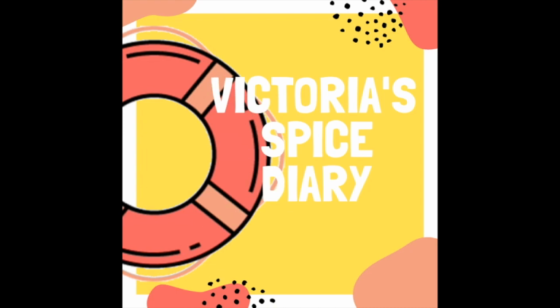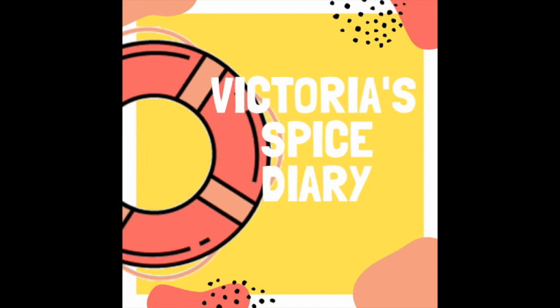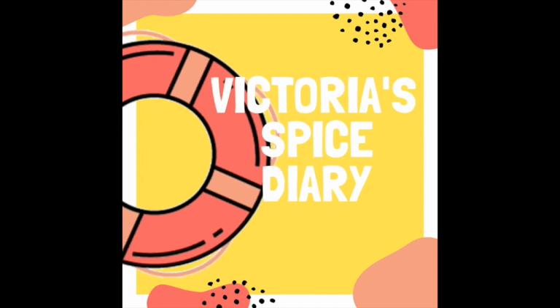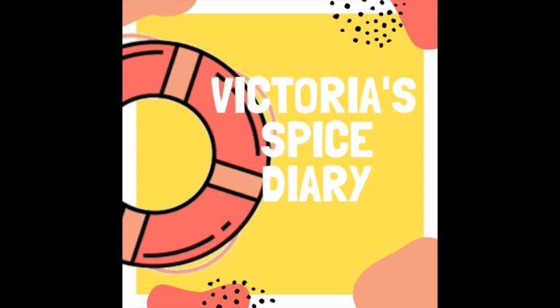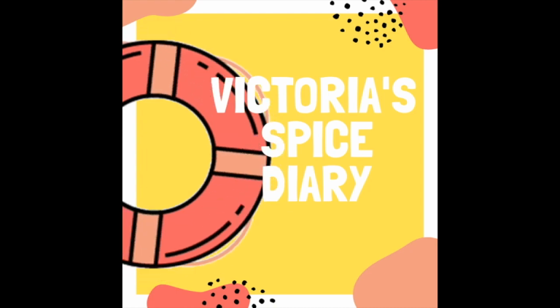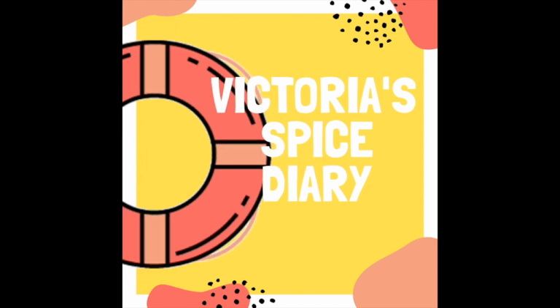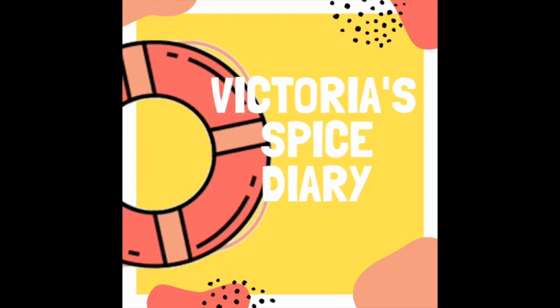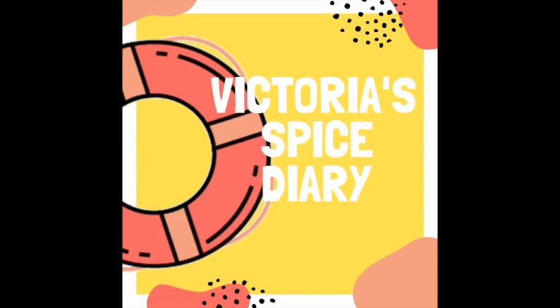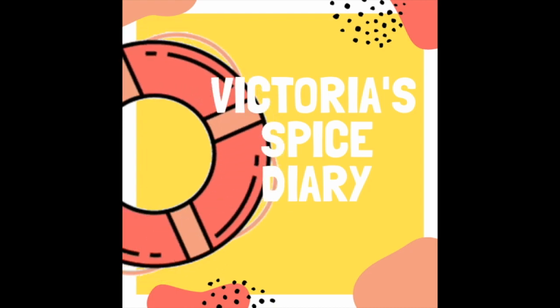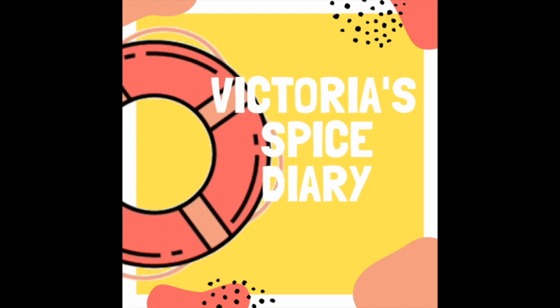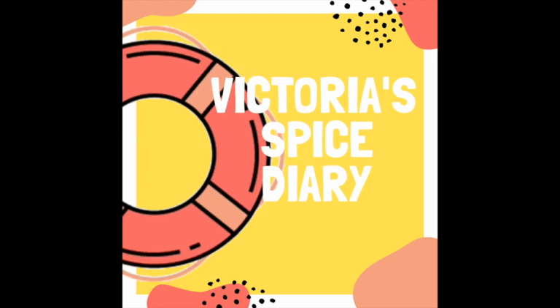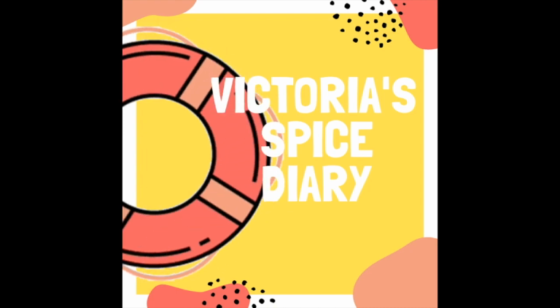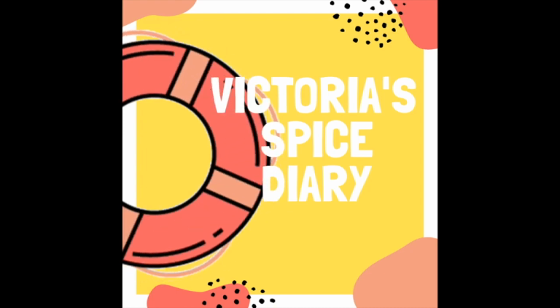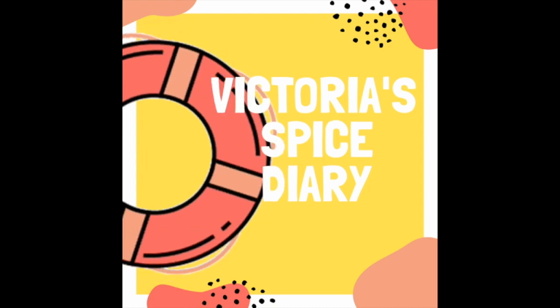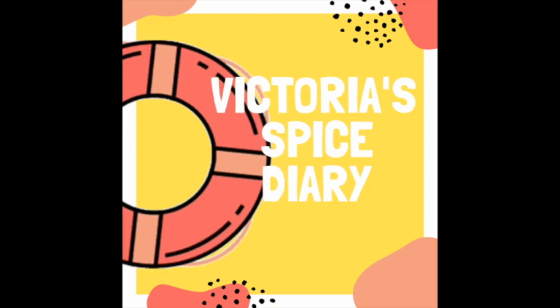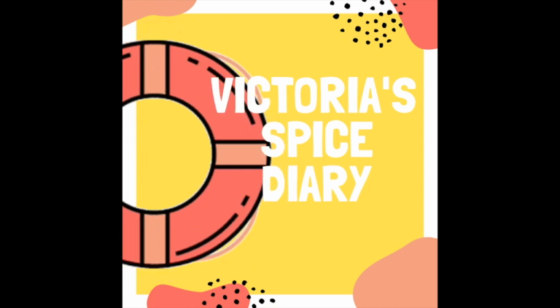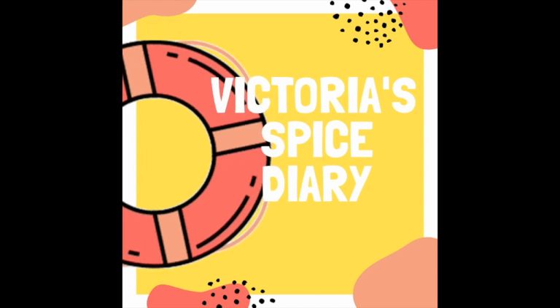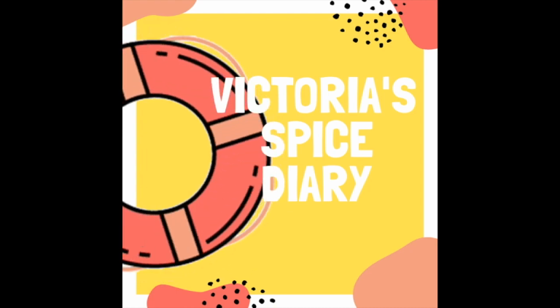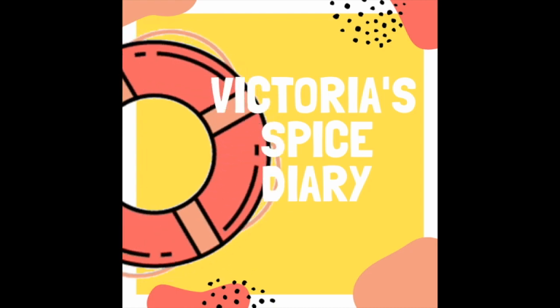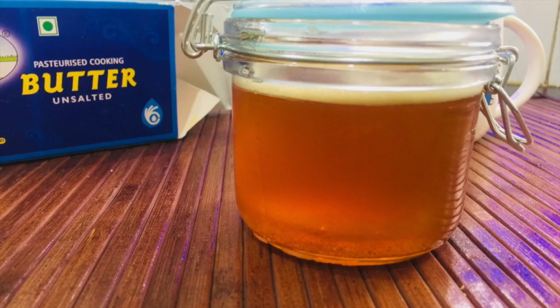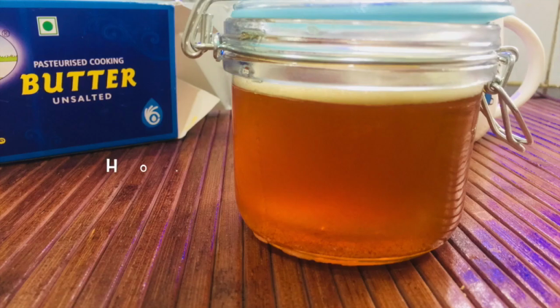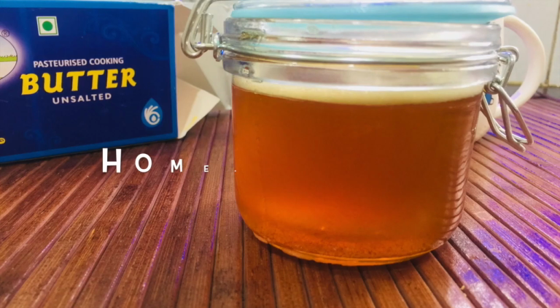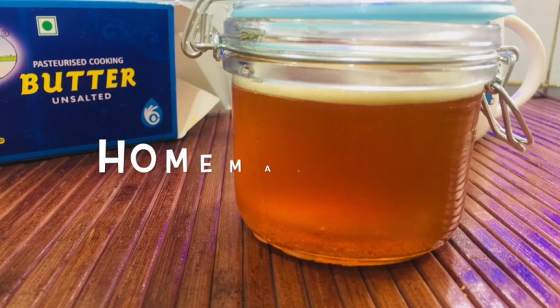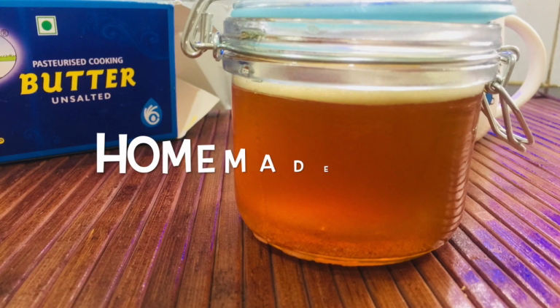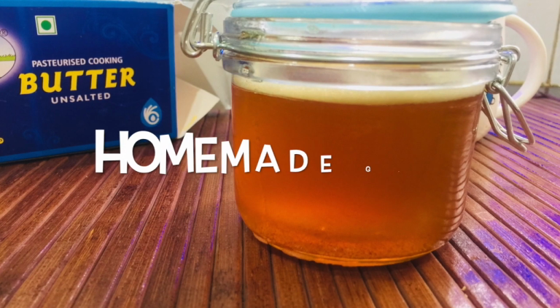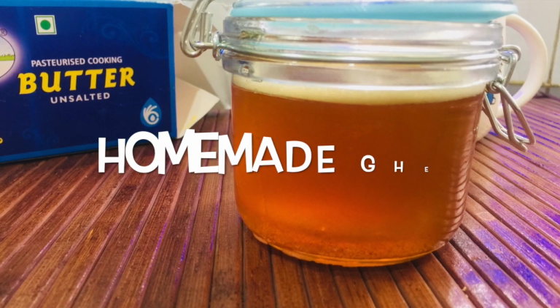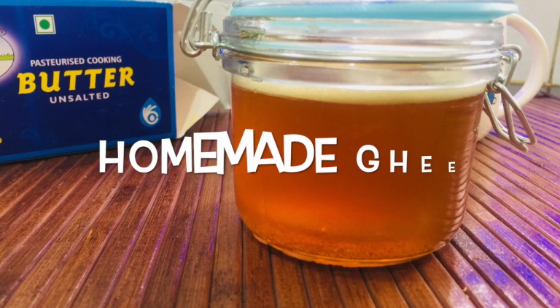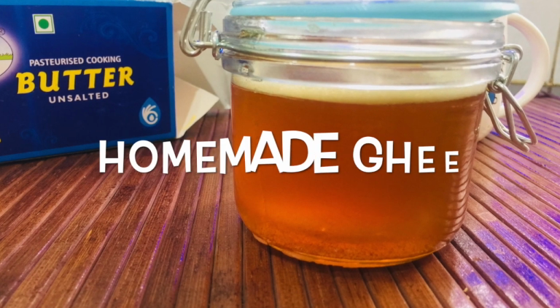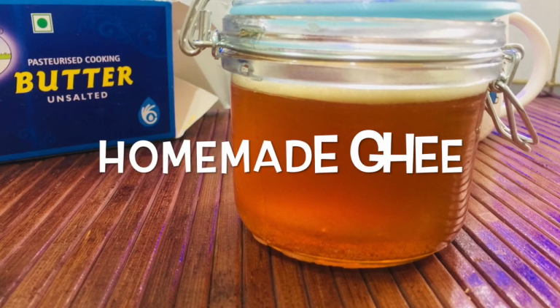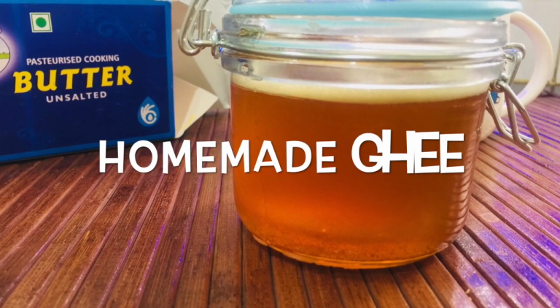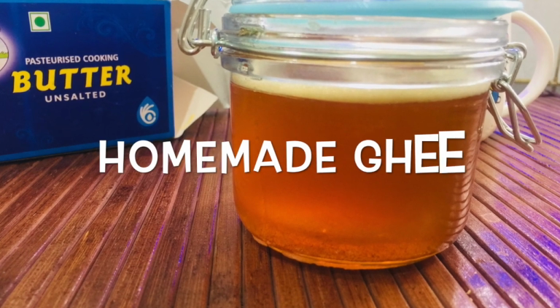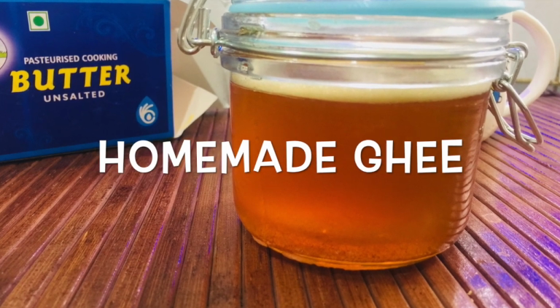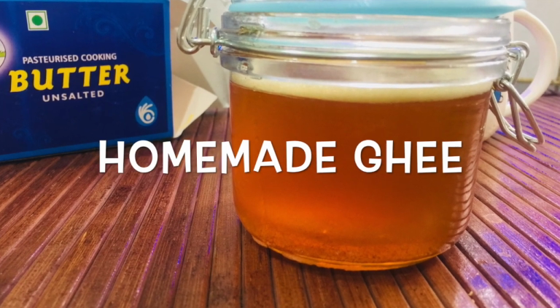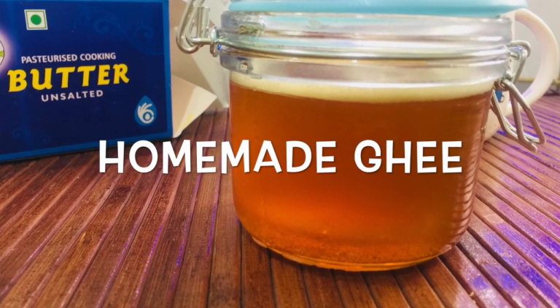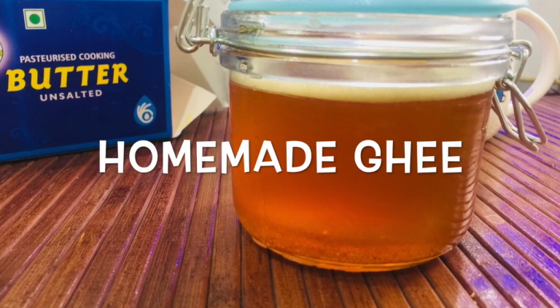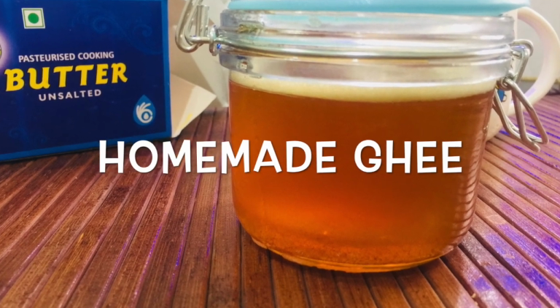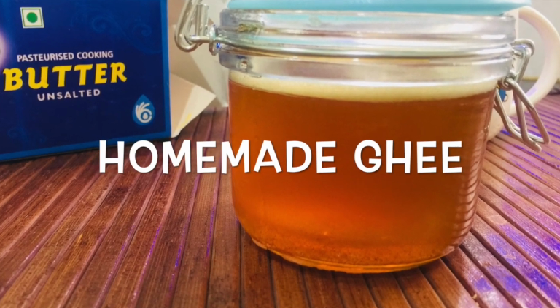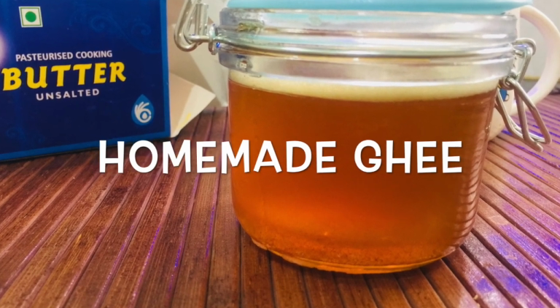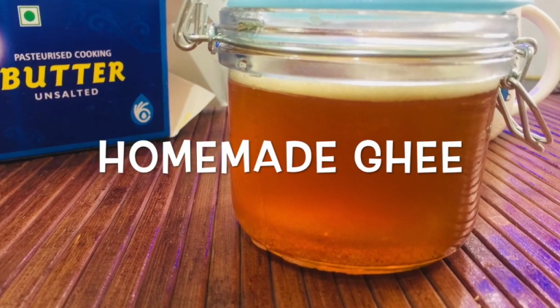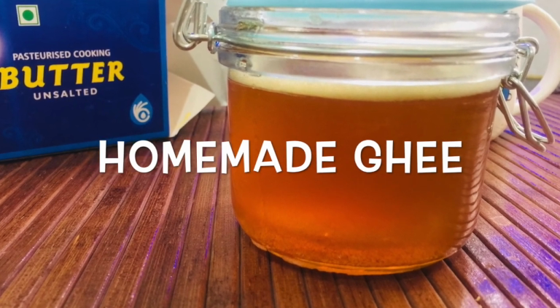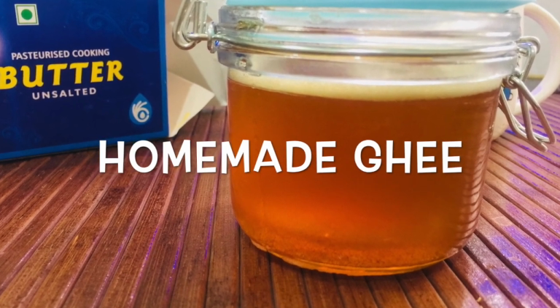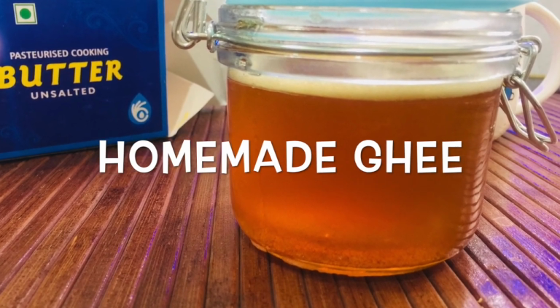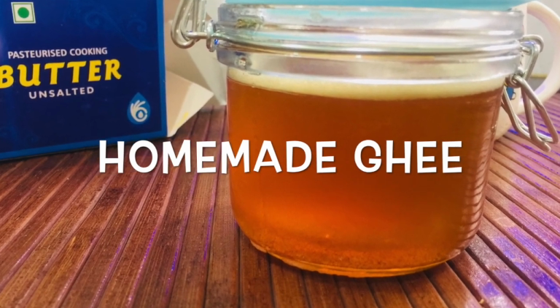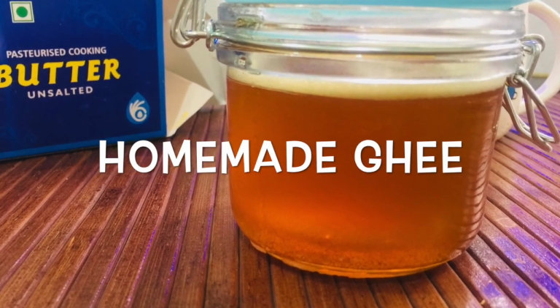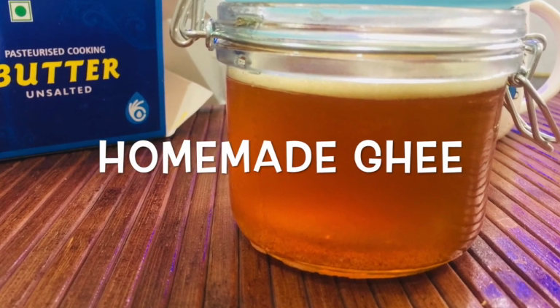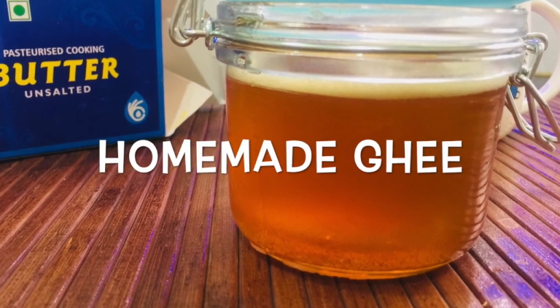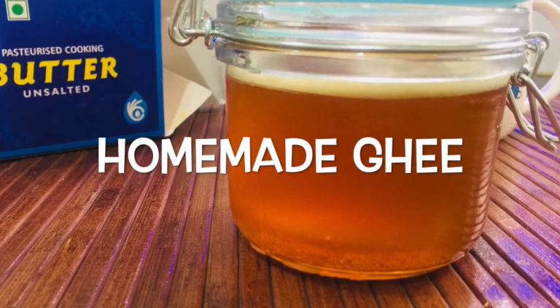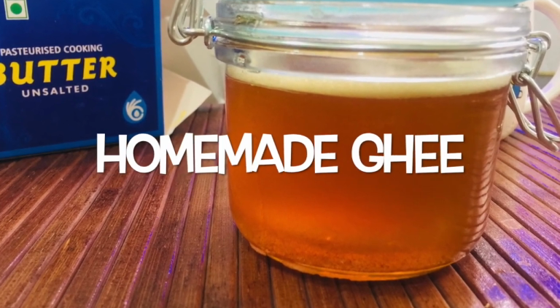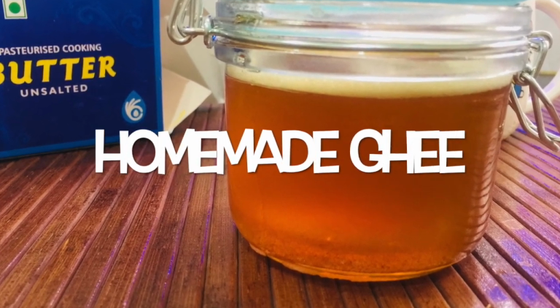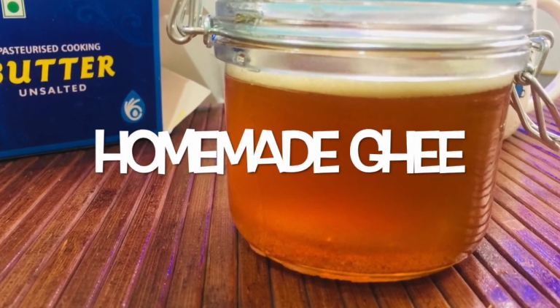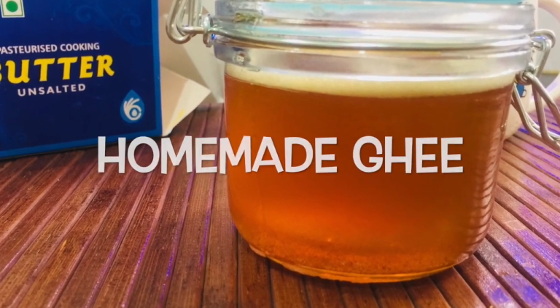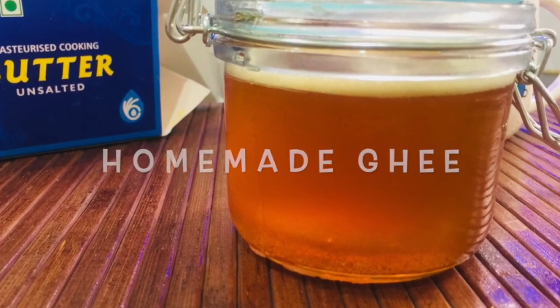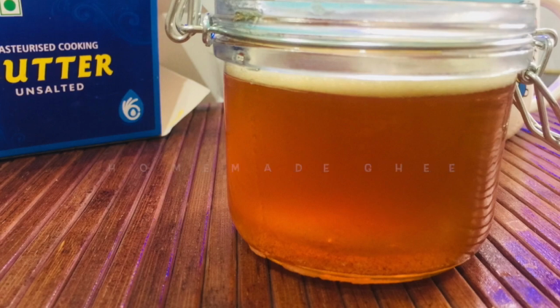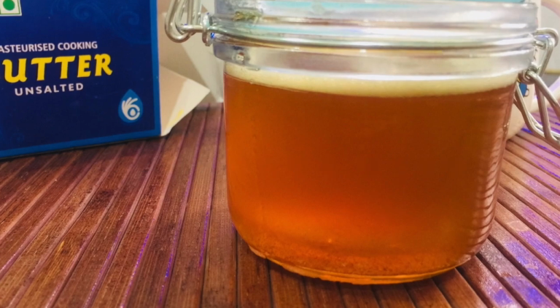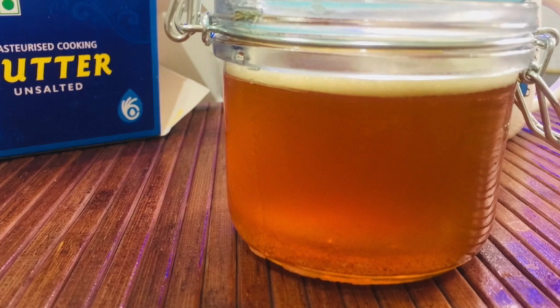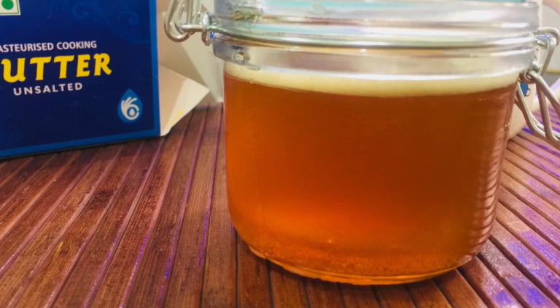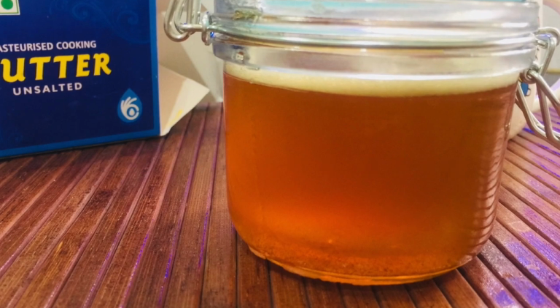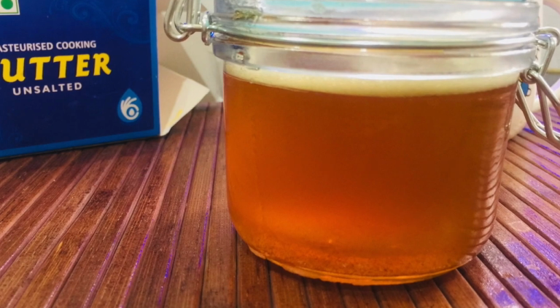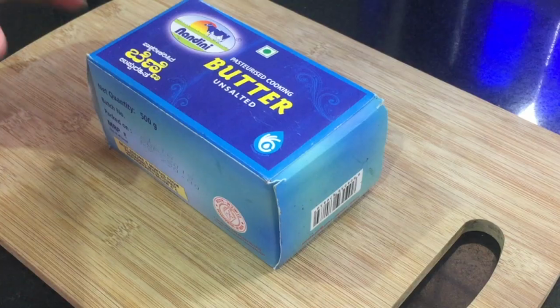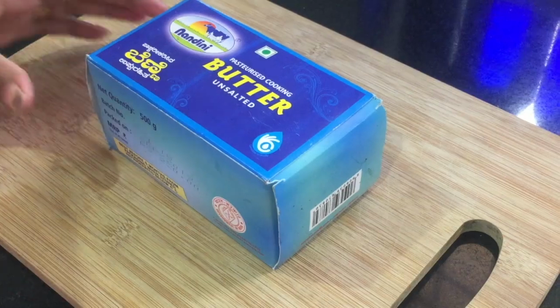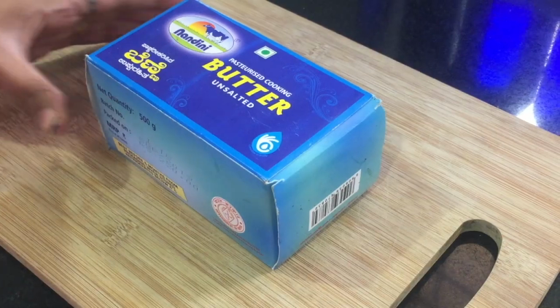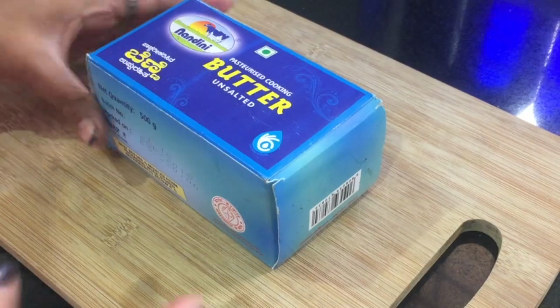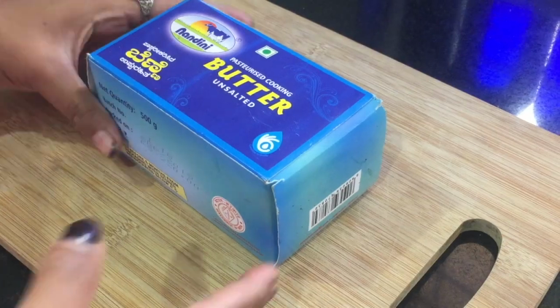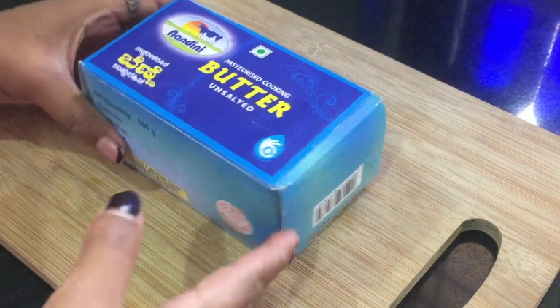Hello everyone! Welcome to Victoria's Pie Starry. I am here with a homemade ghee recipe.